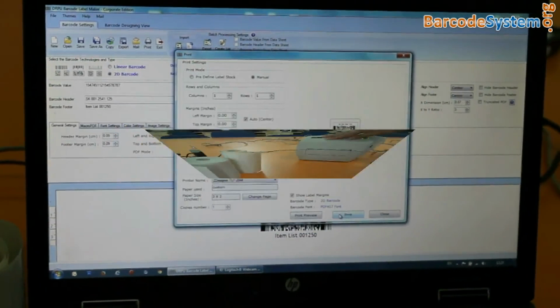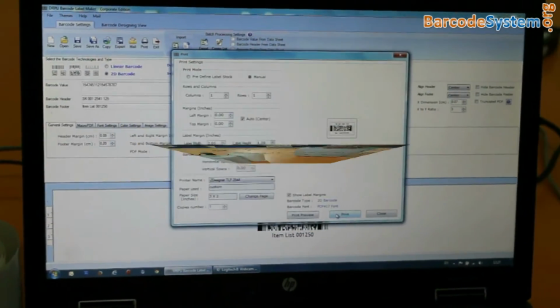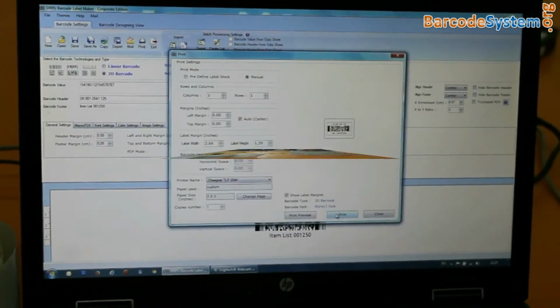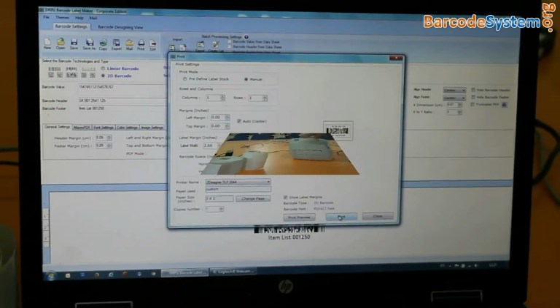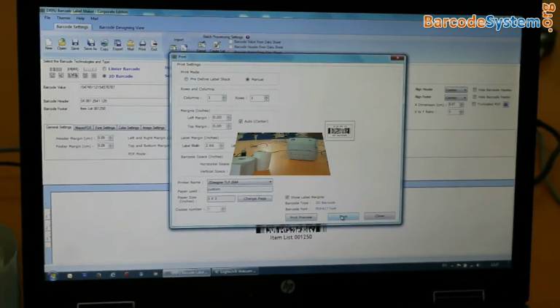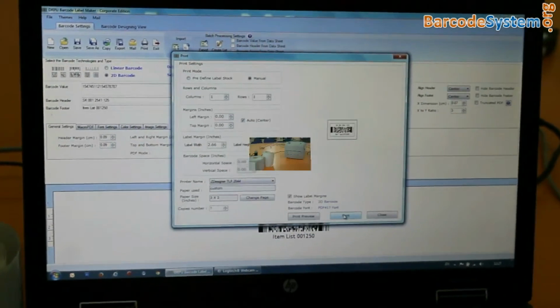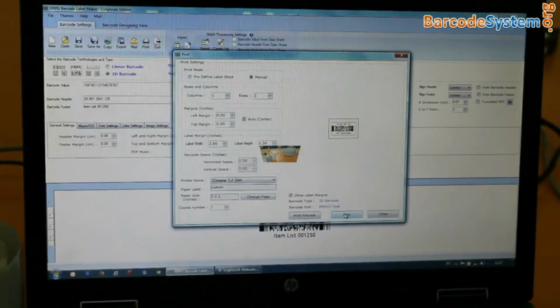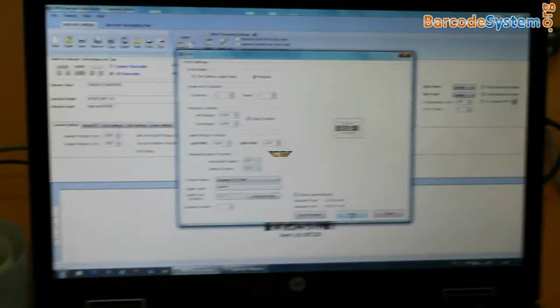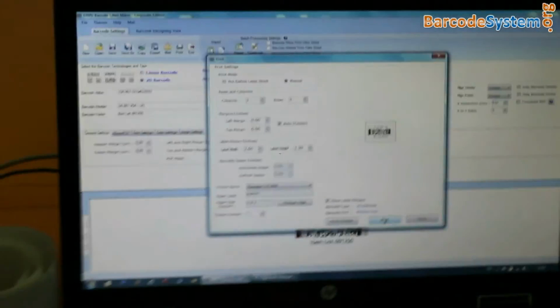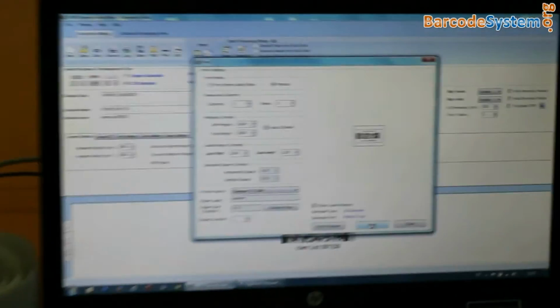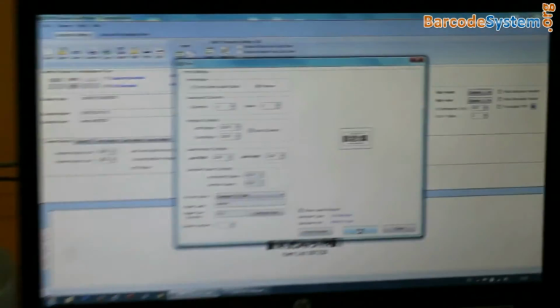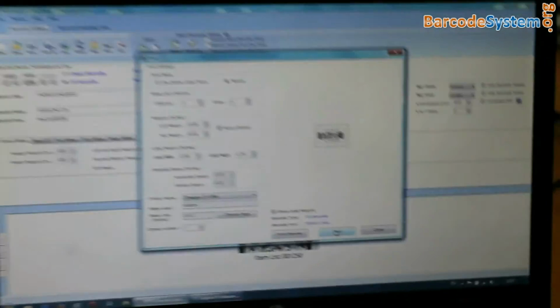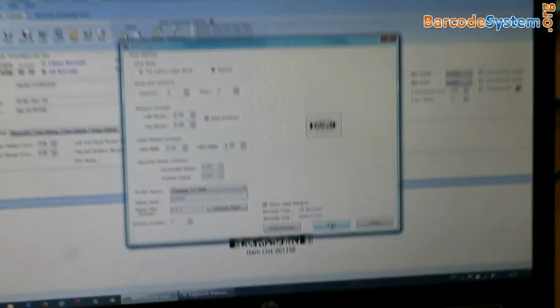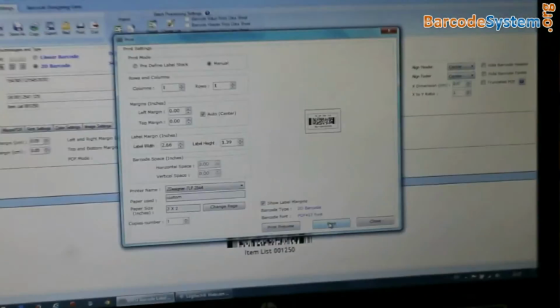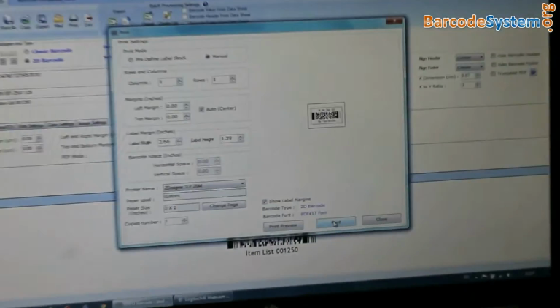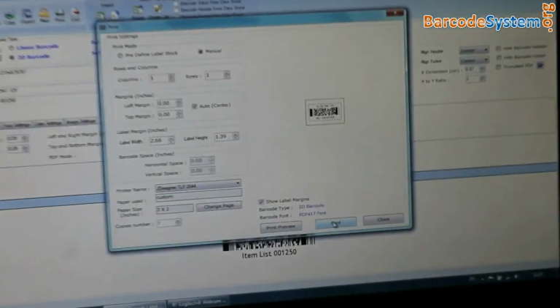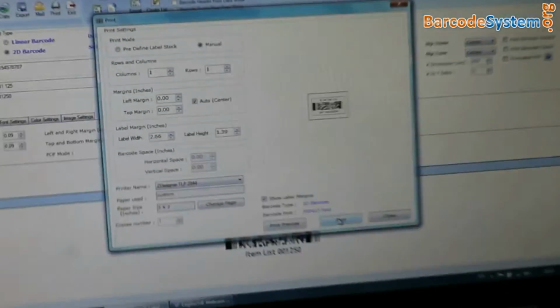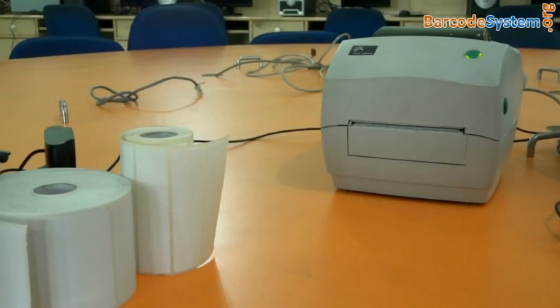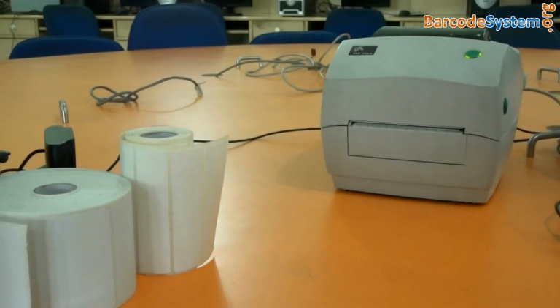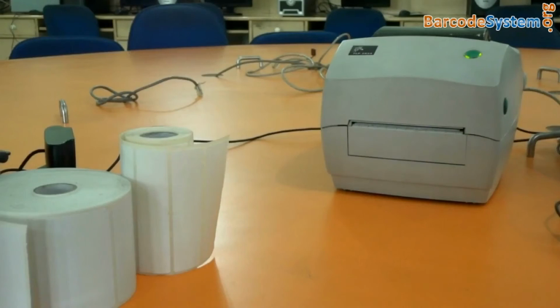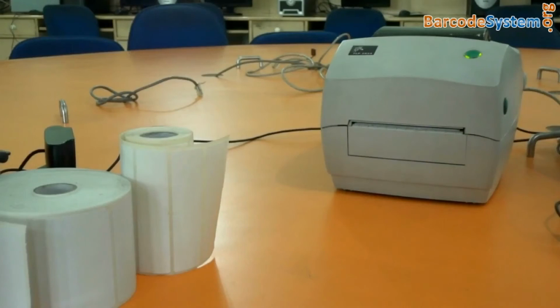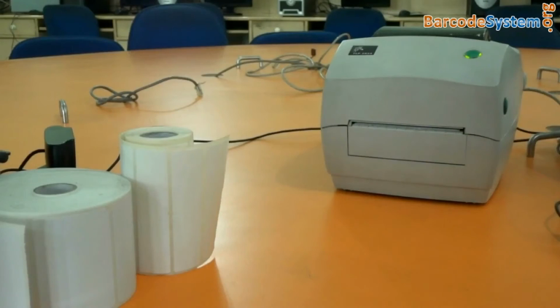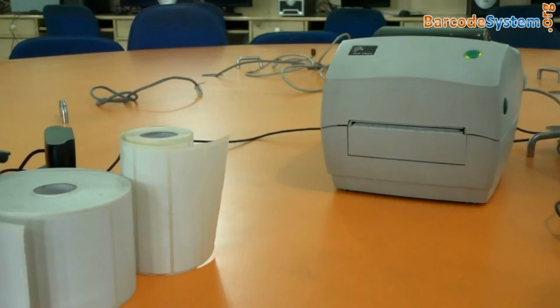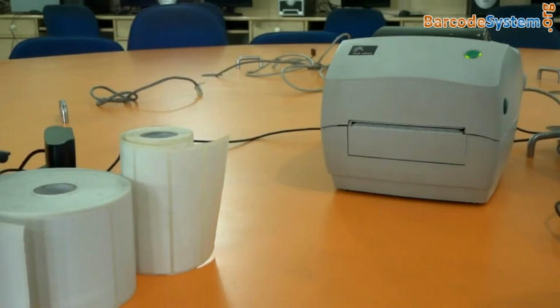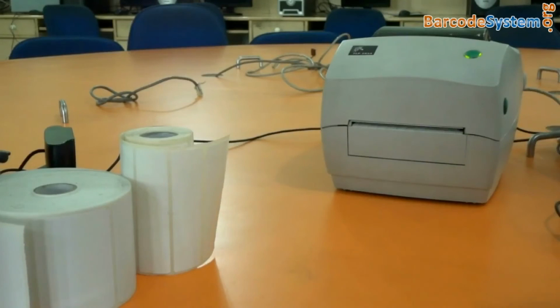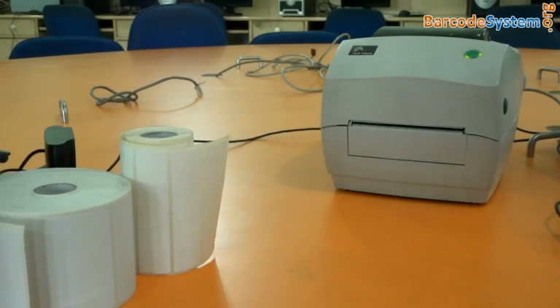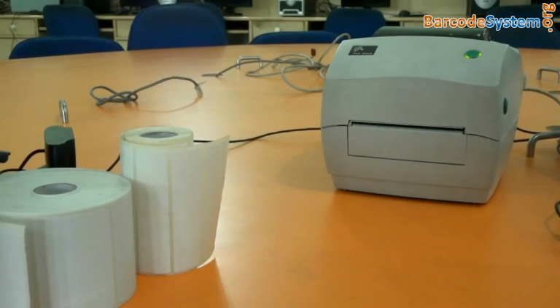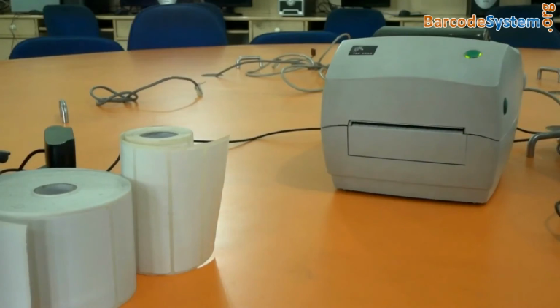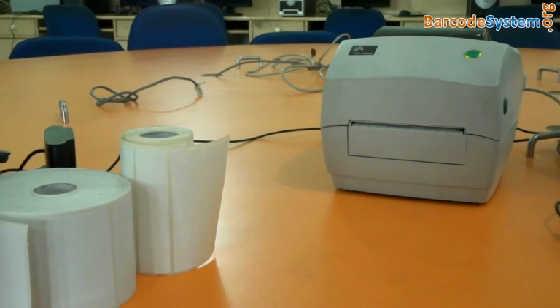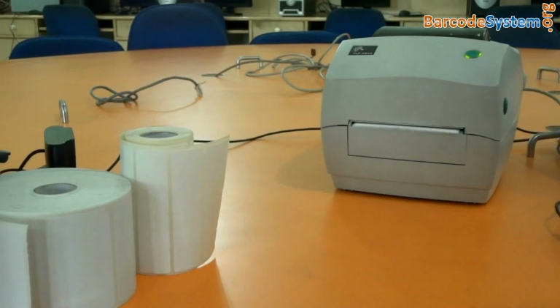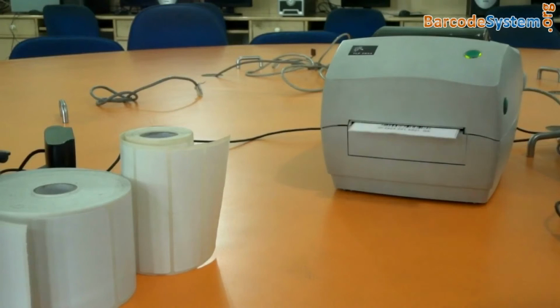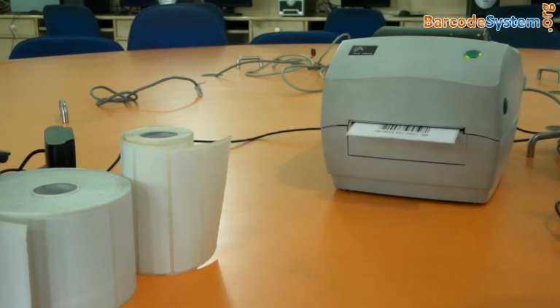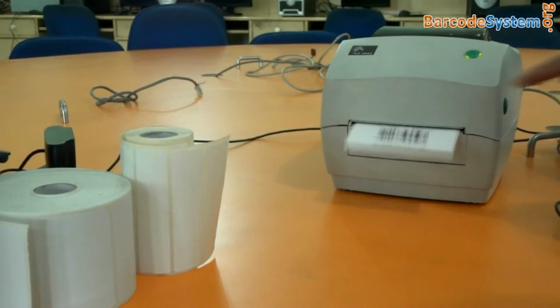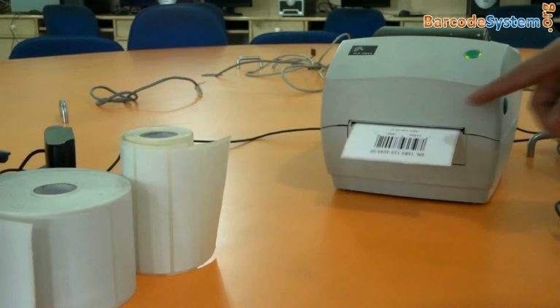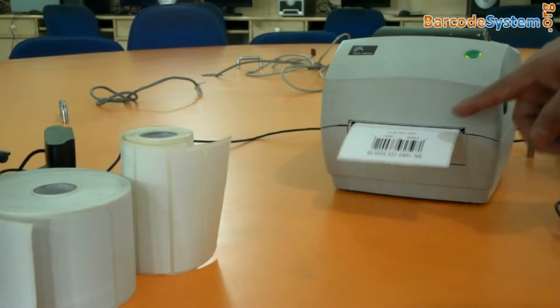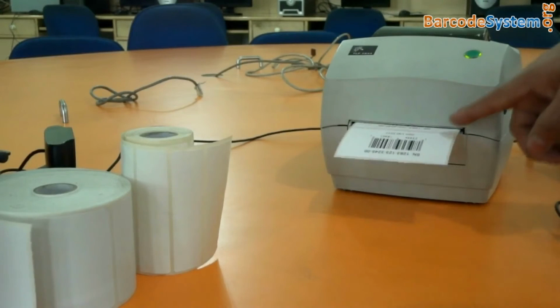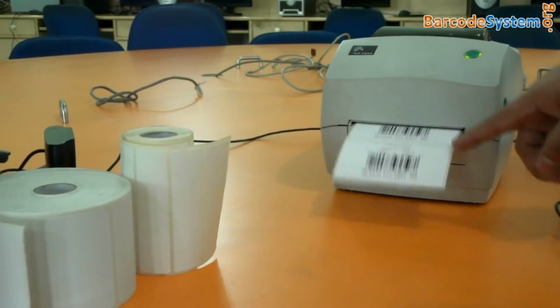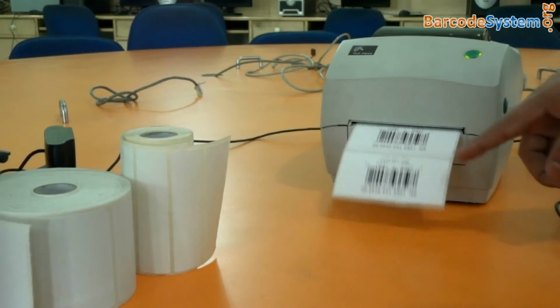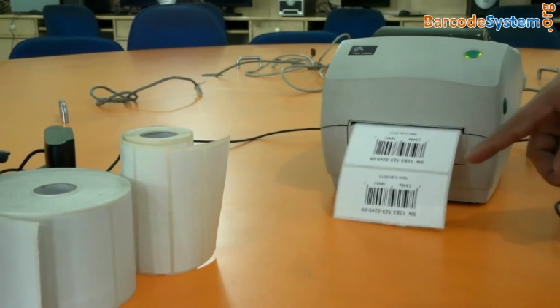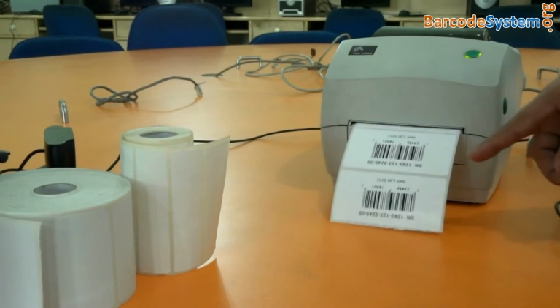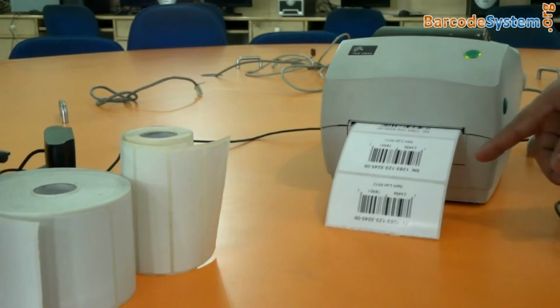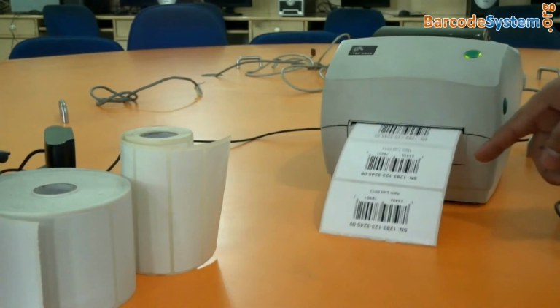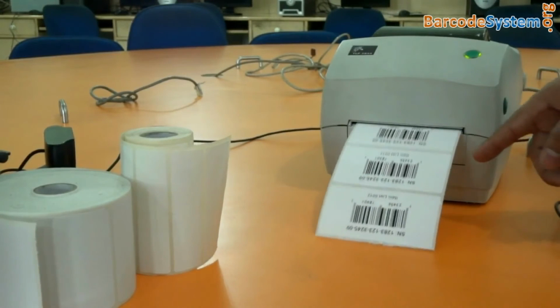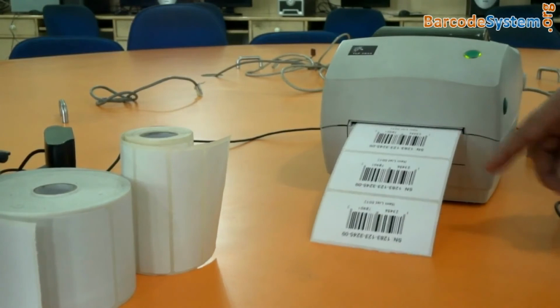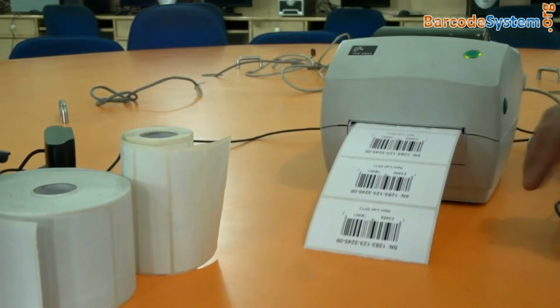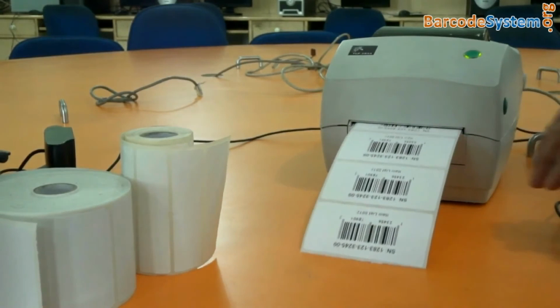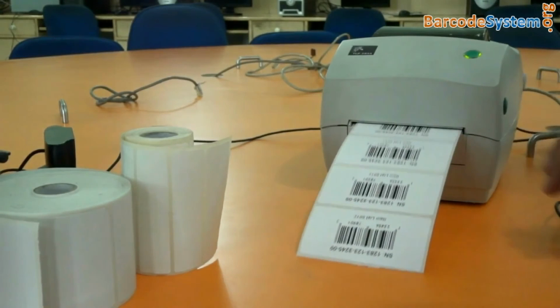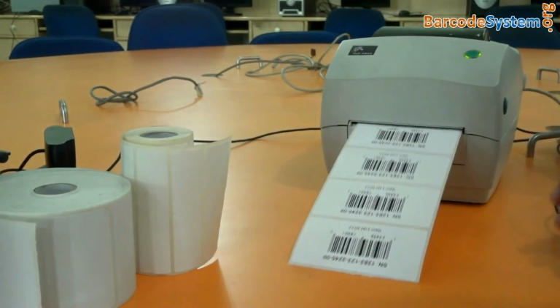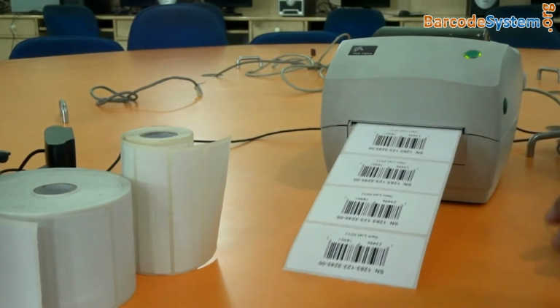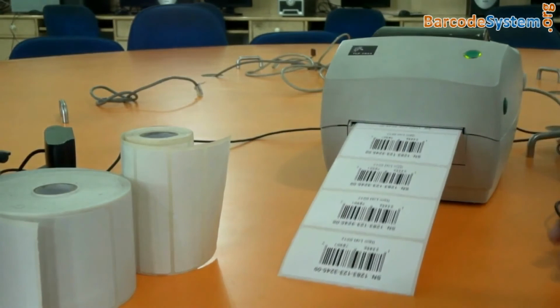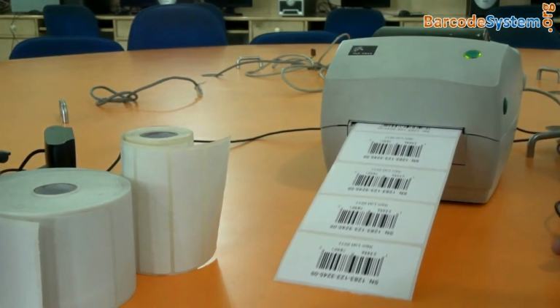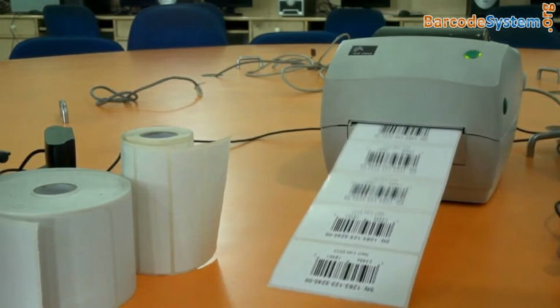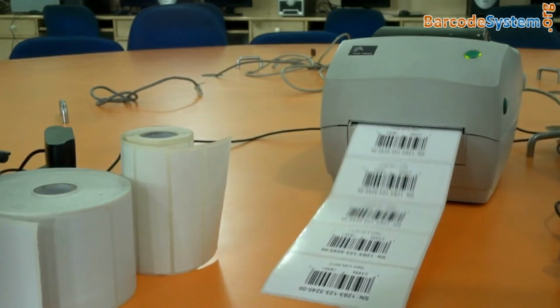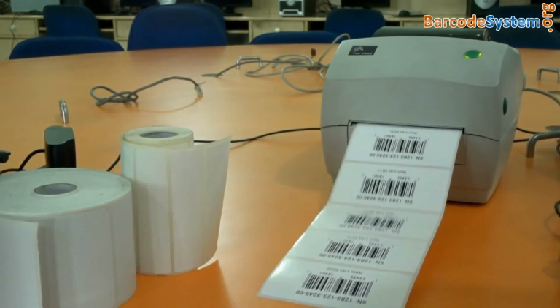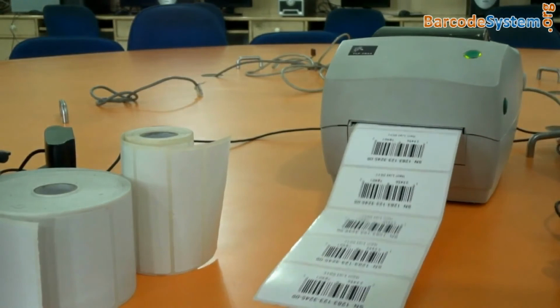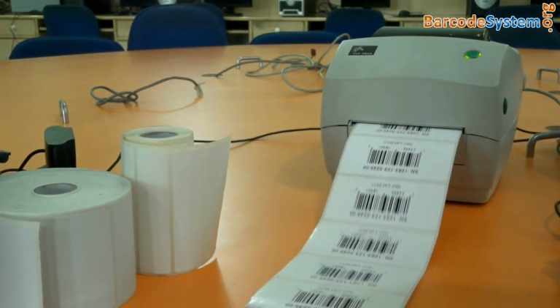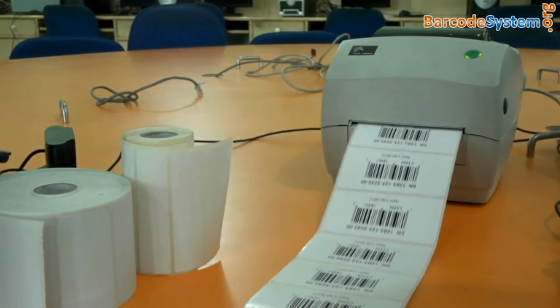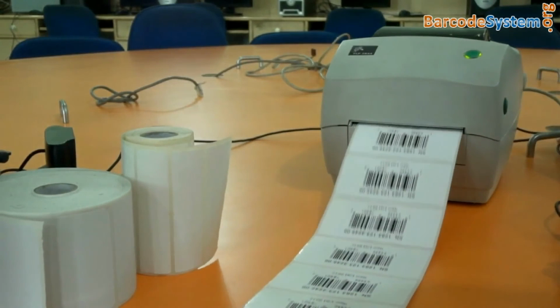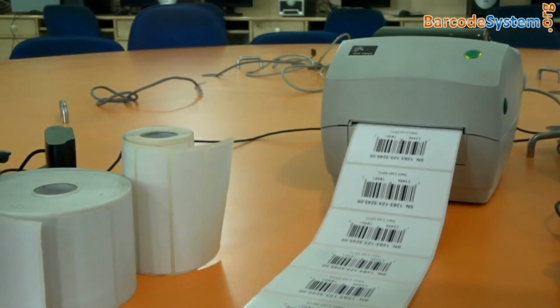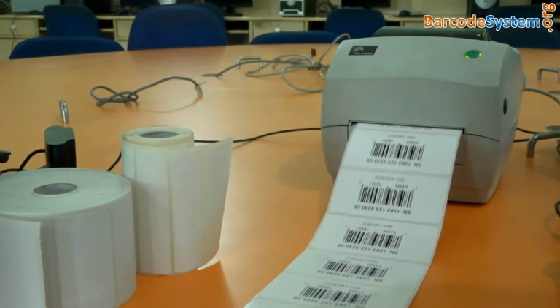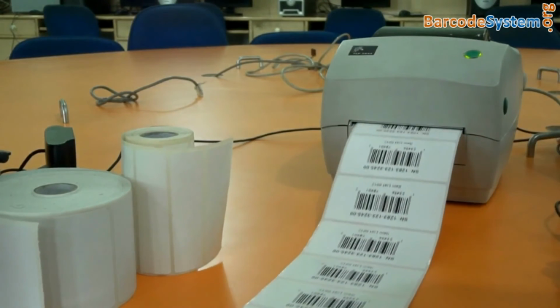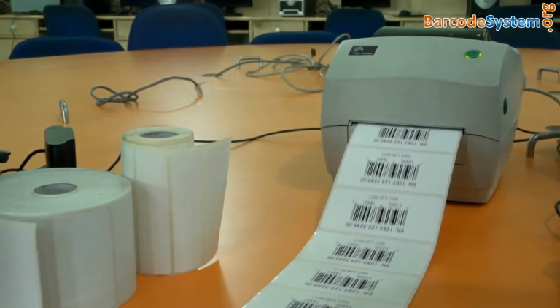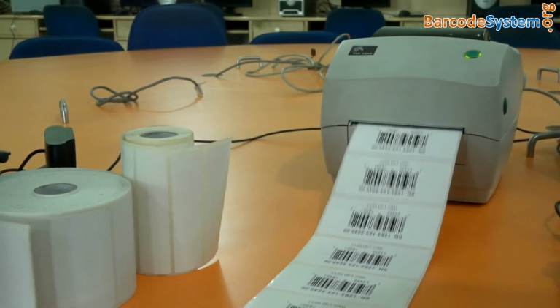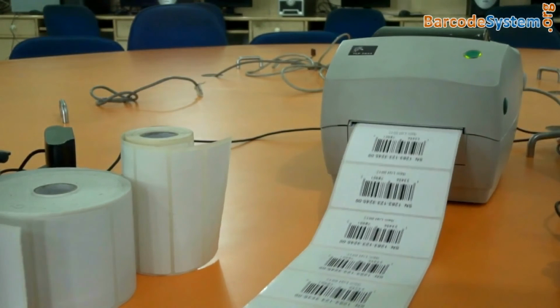Give the print command for printing barcode labels. Here, the barcode labels are printing.